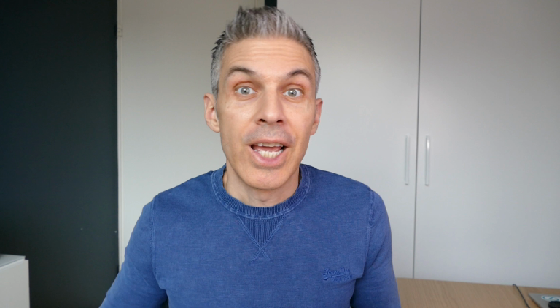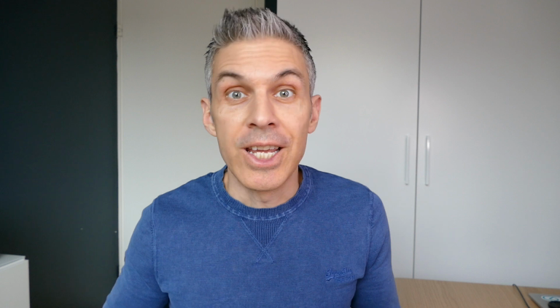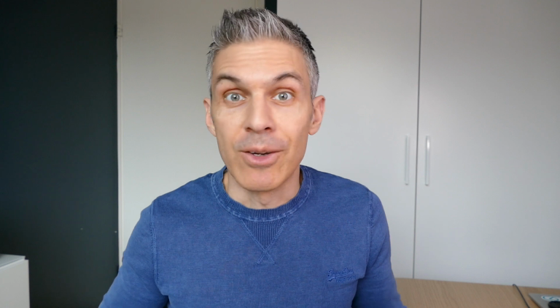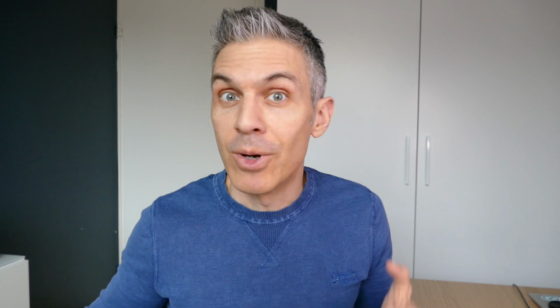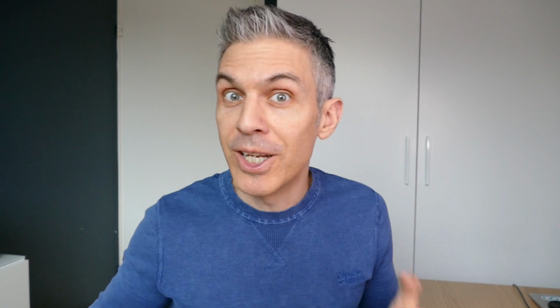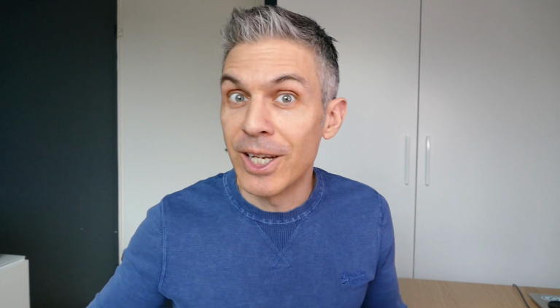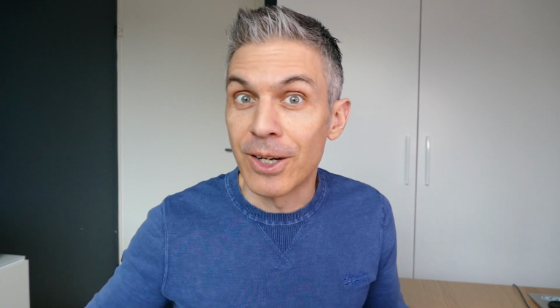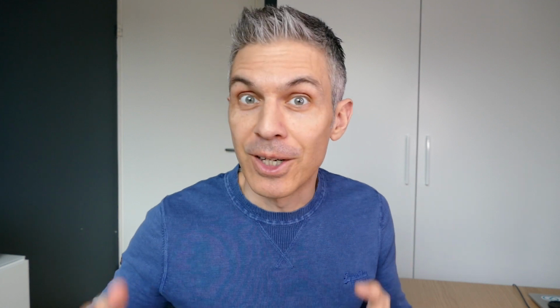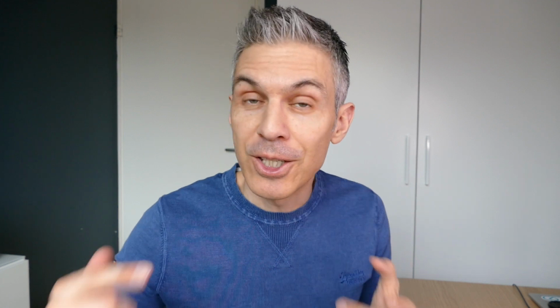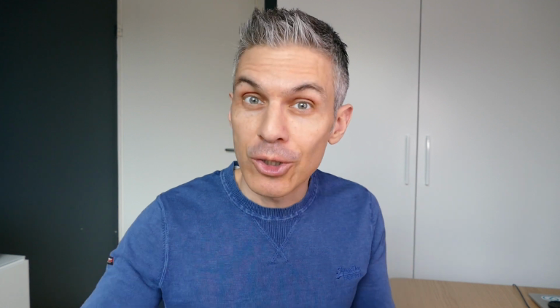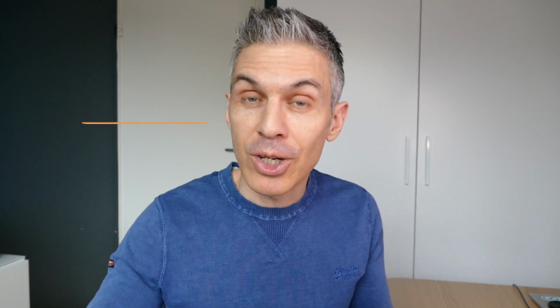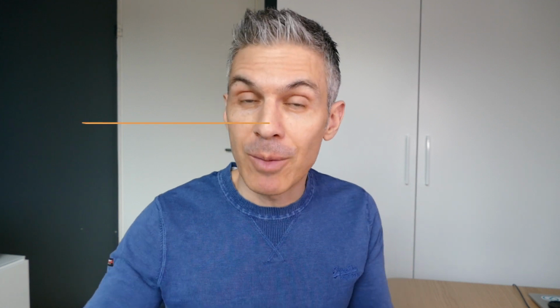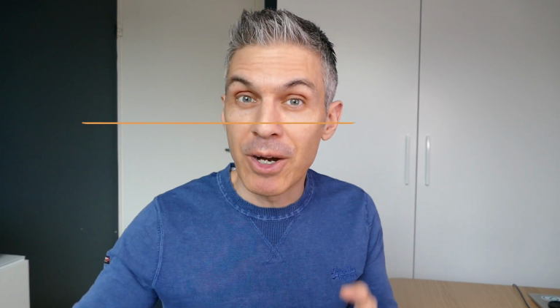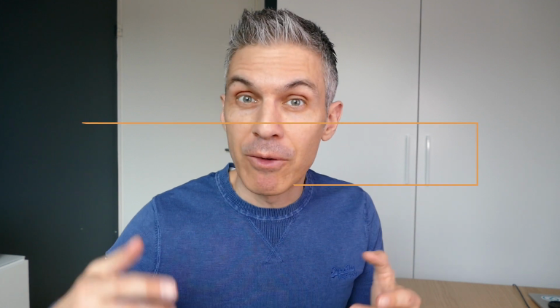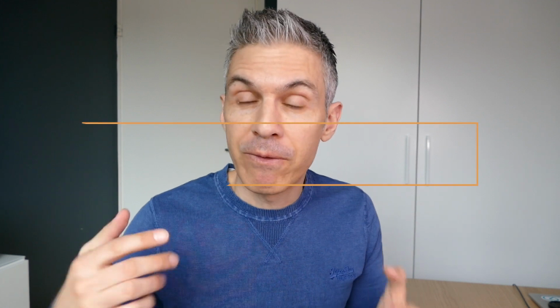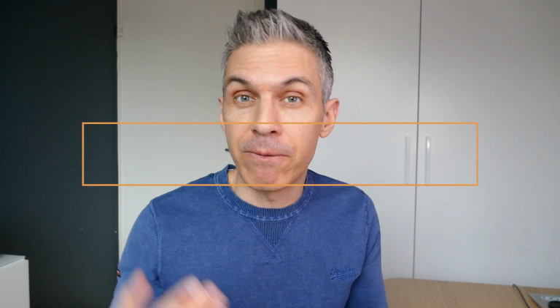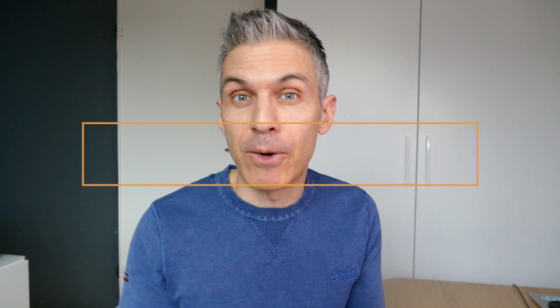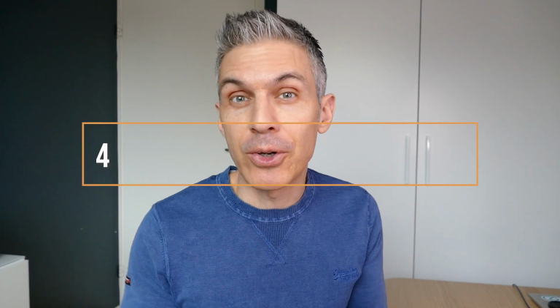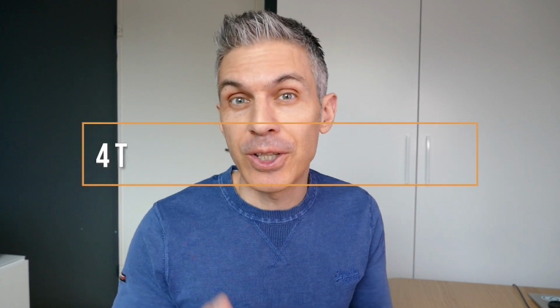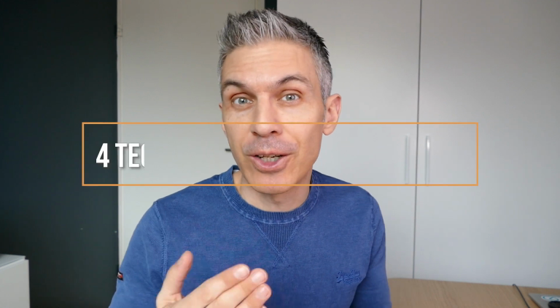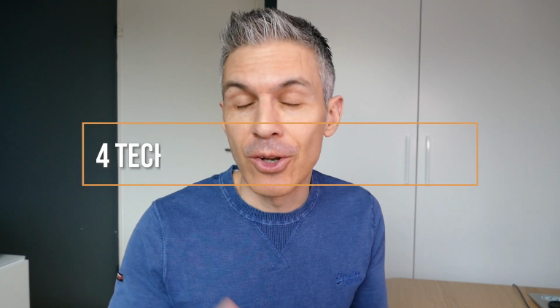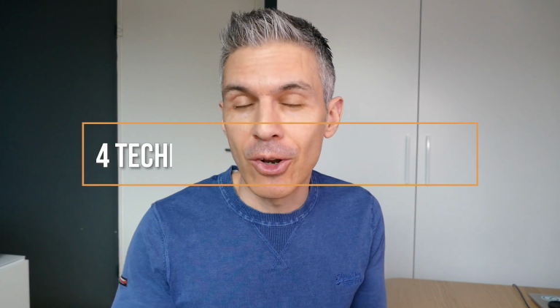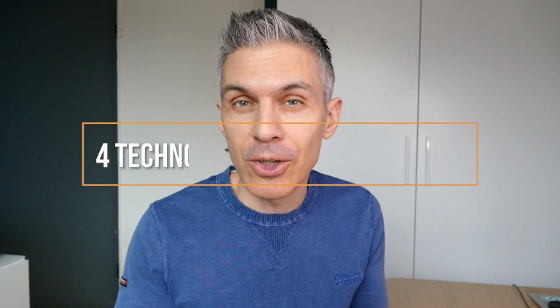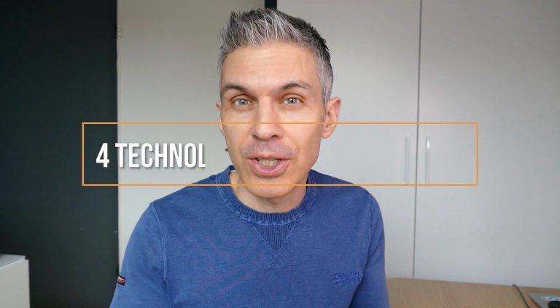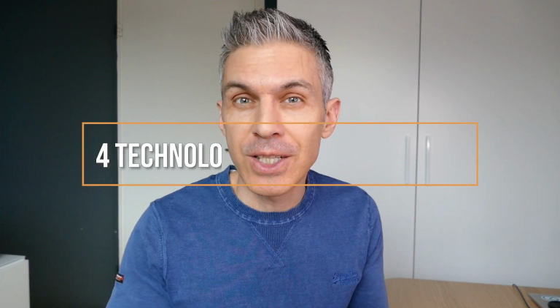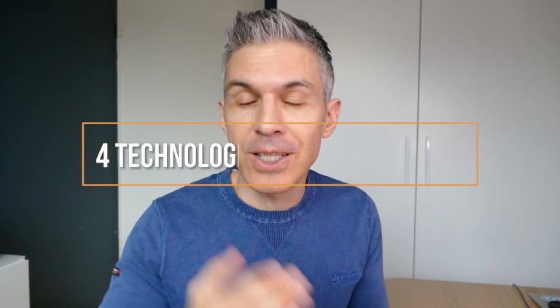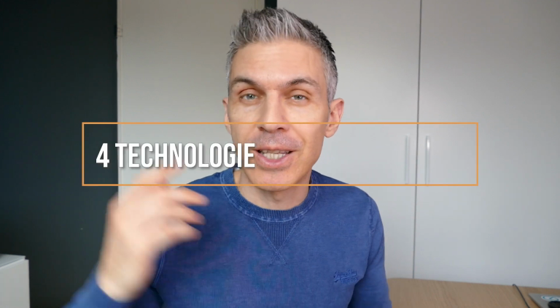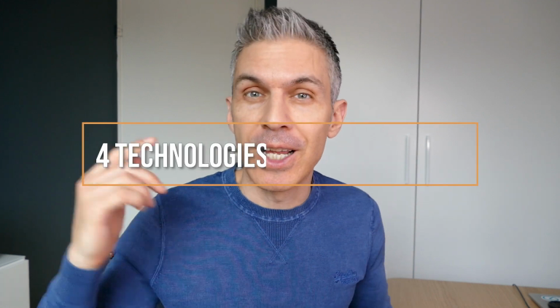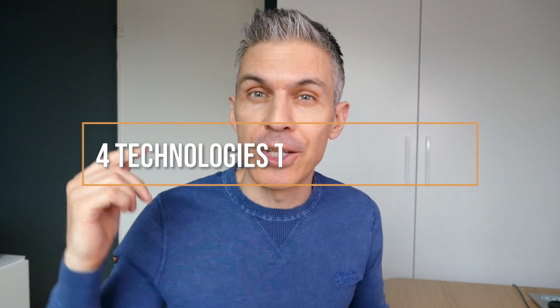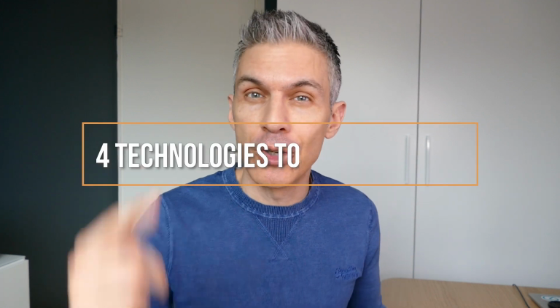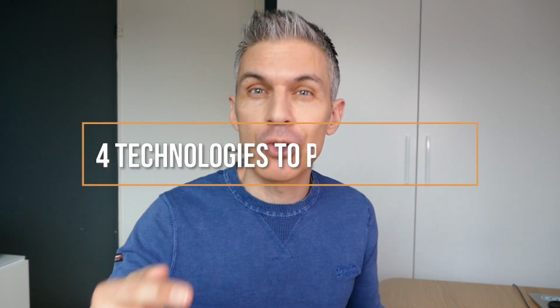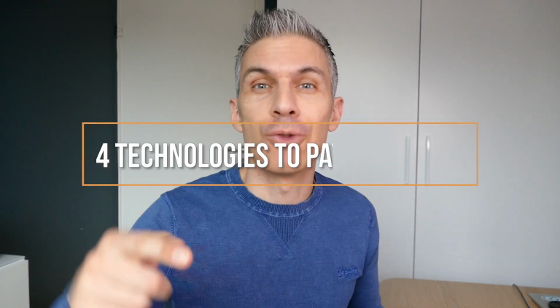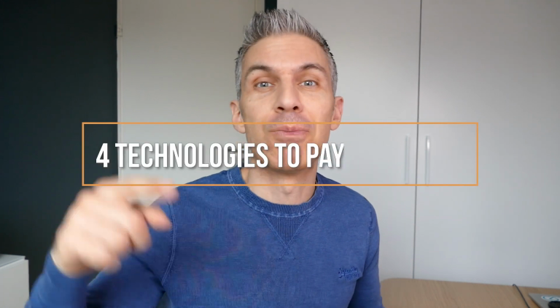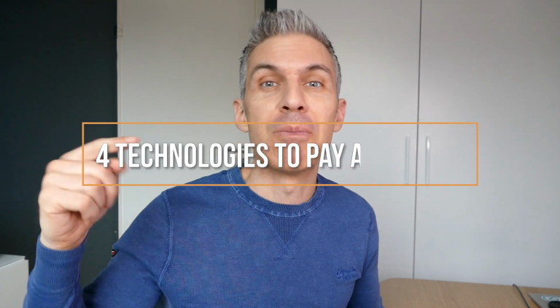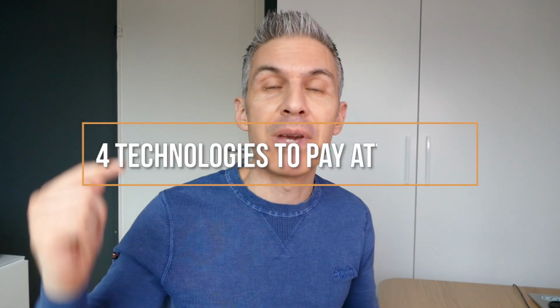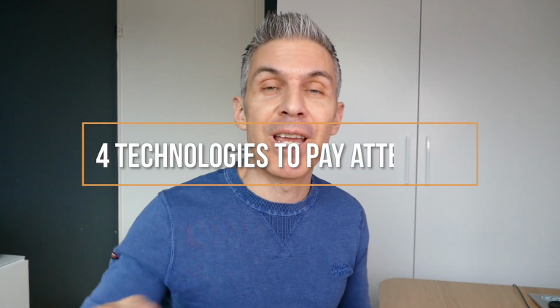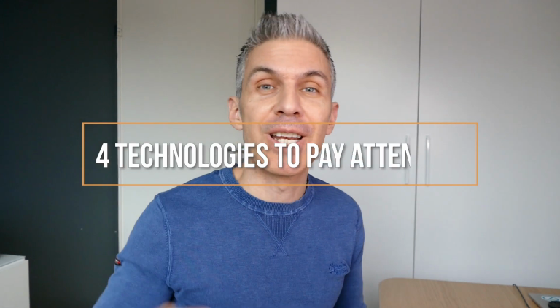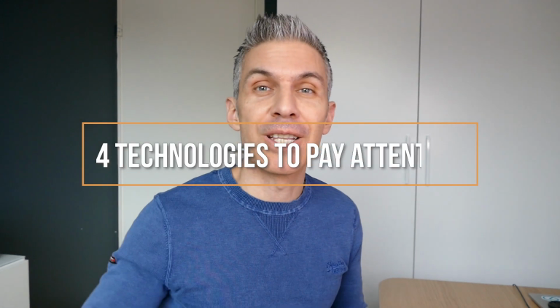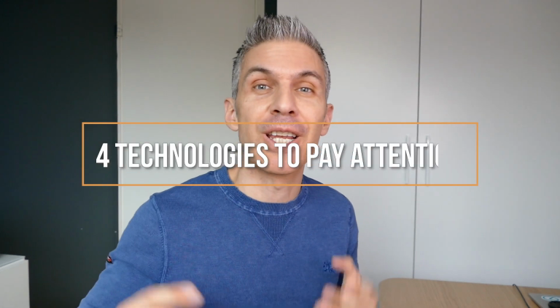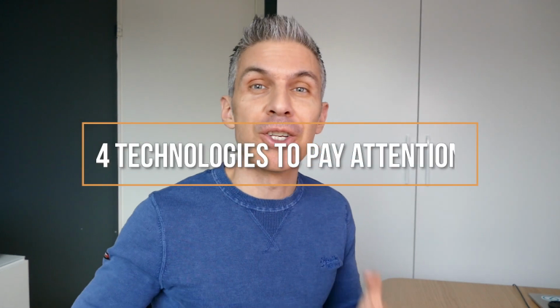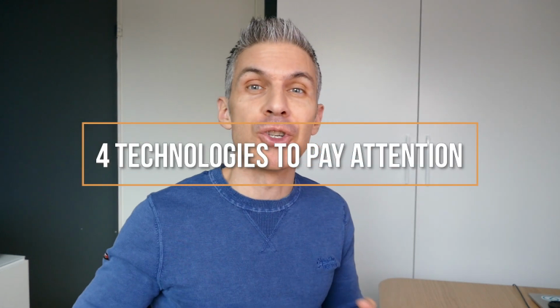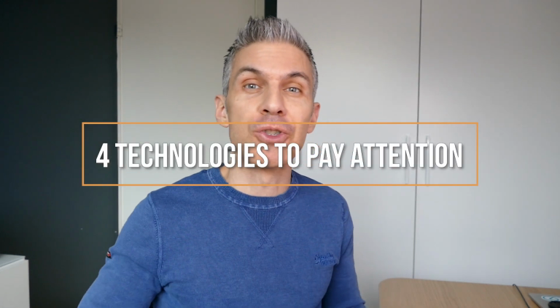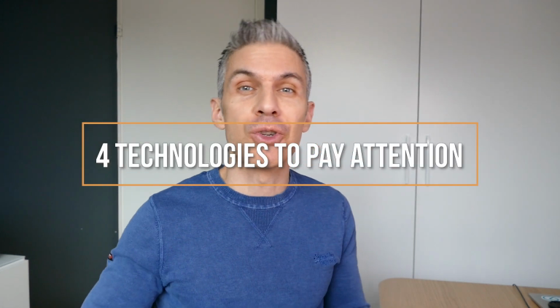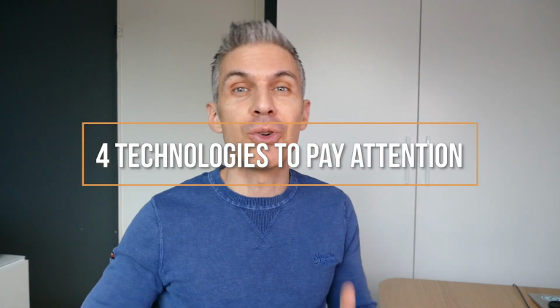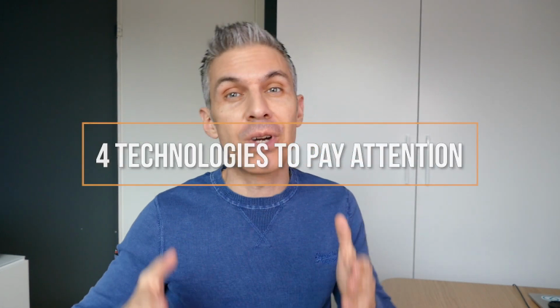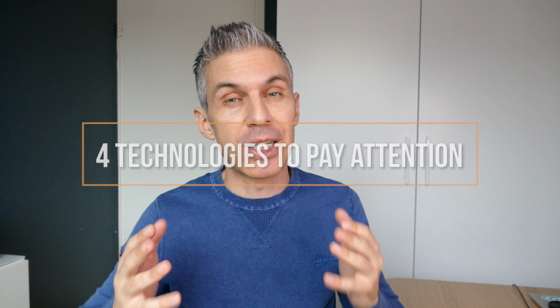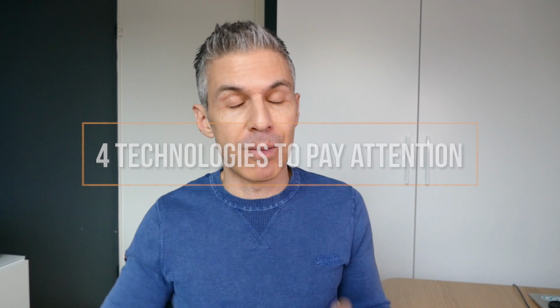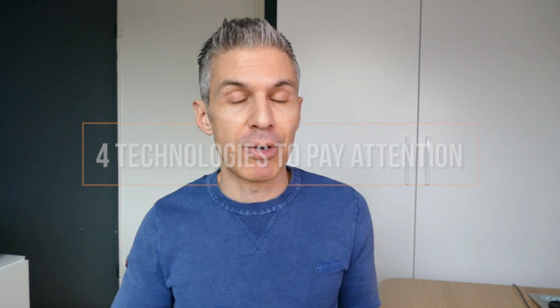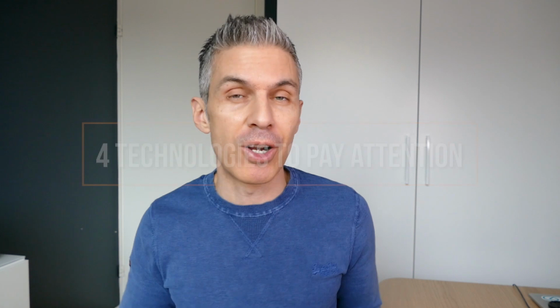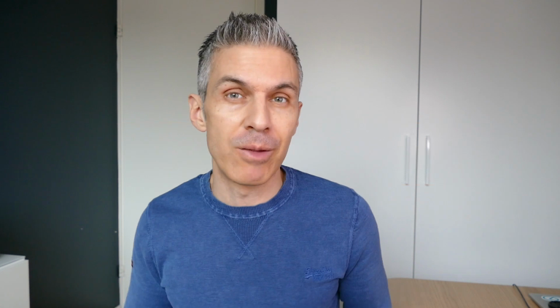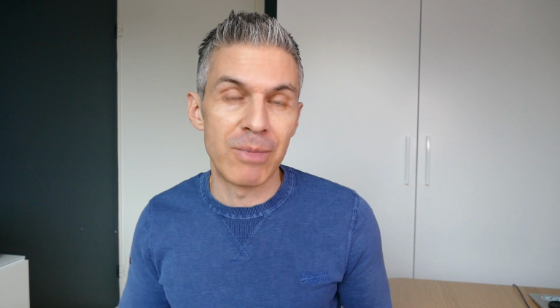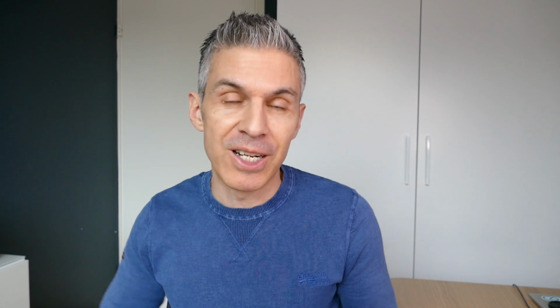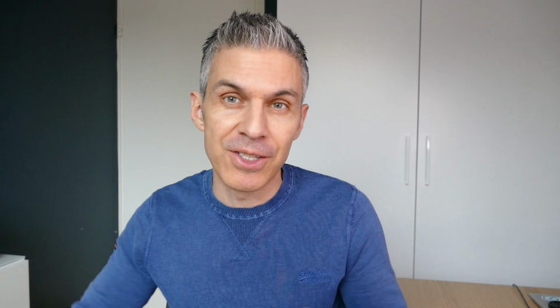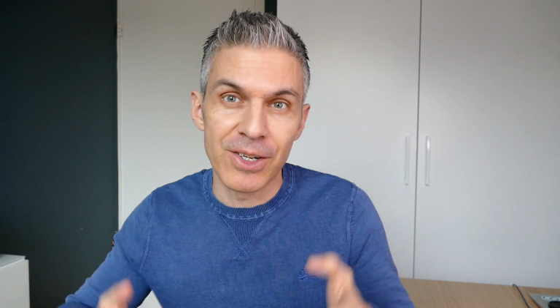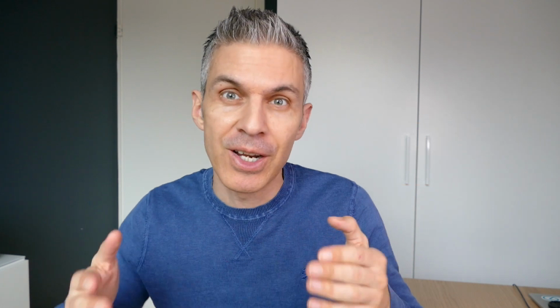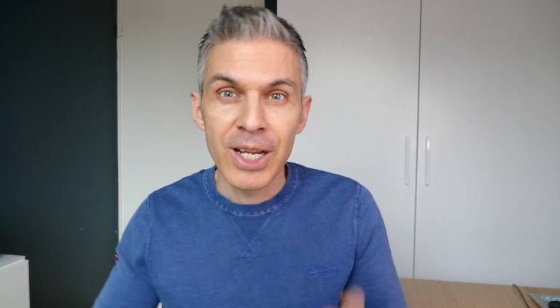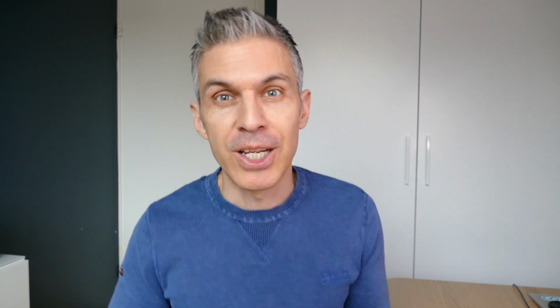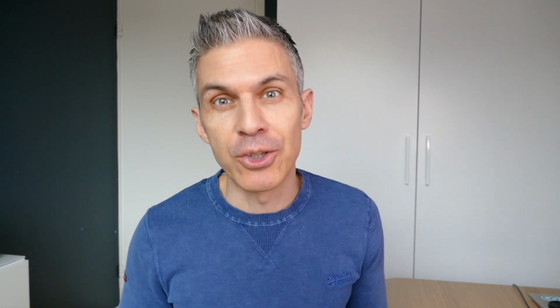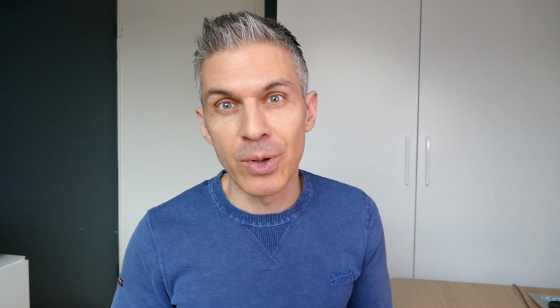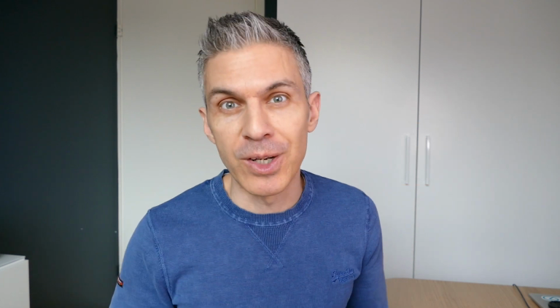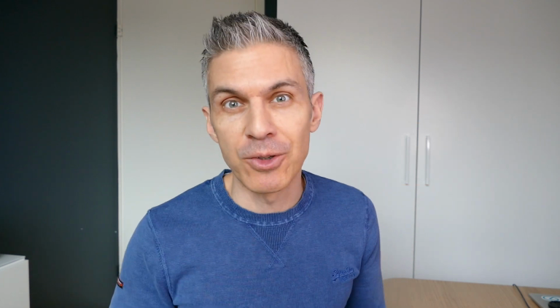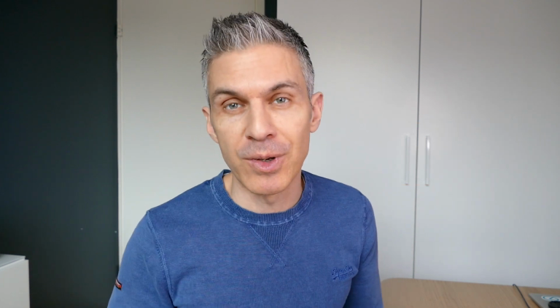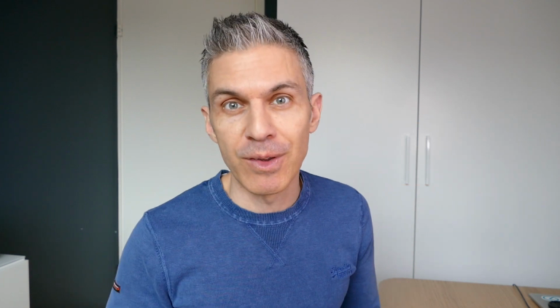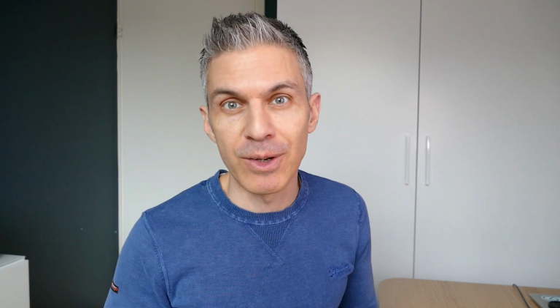Hey, Juan here. Let's talk about four technologies that you should be paying attention to as a product manager in 2023.